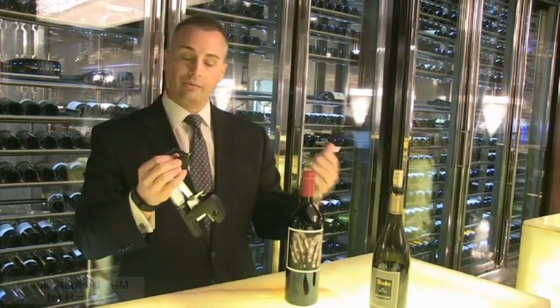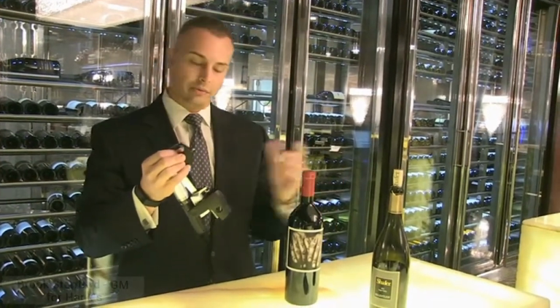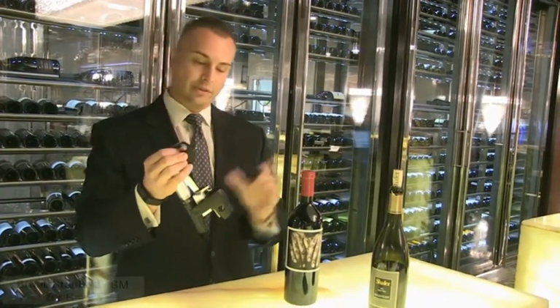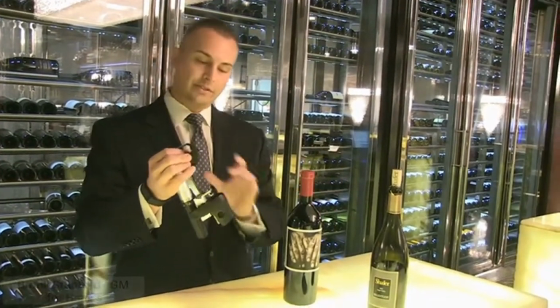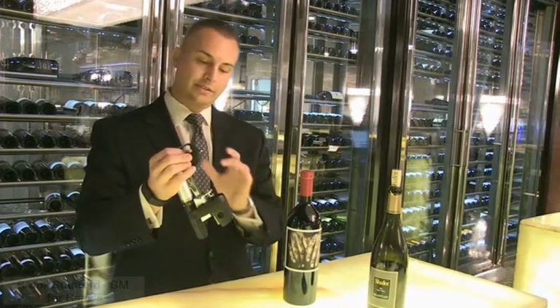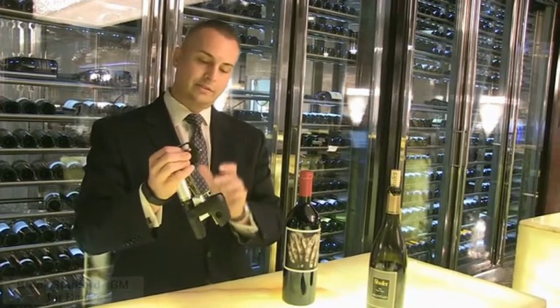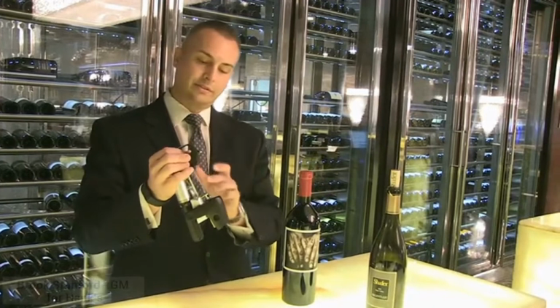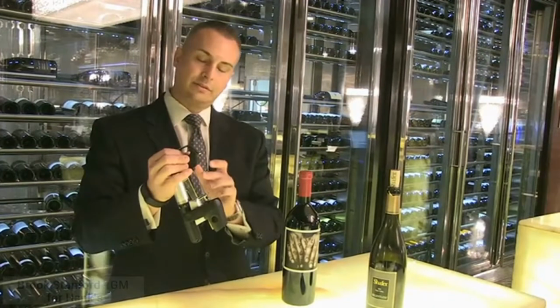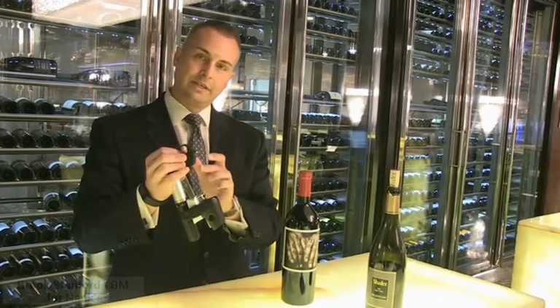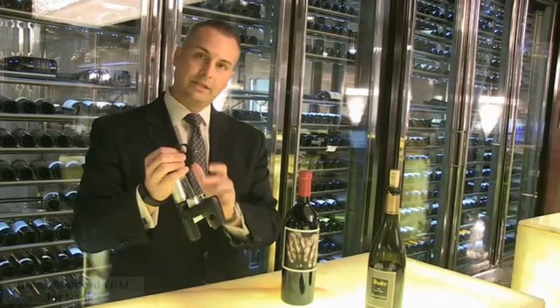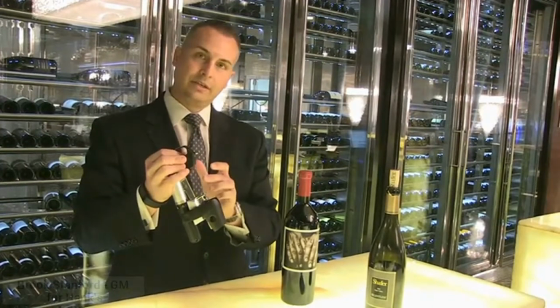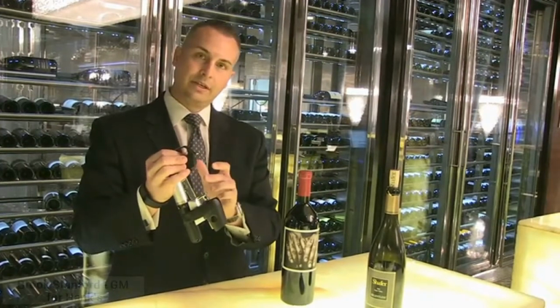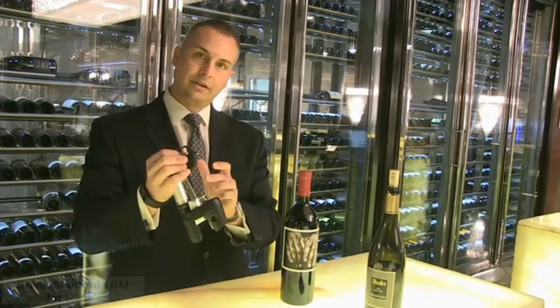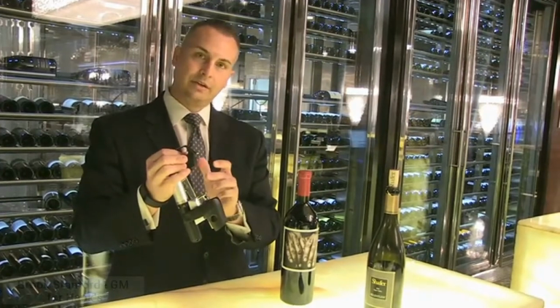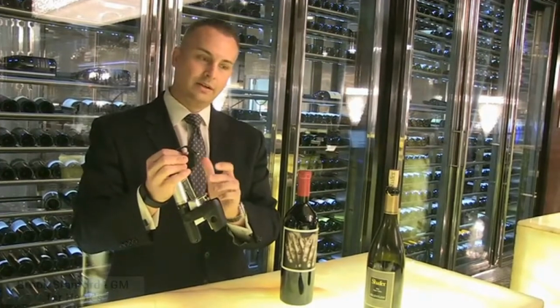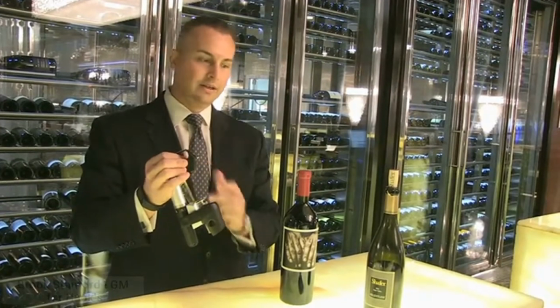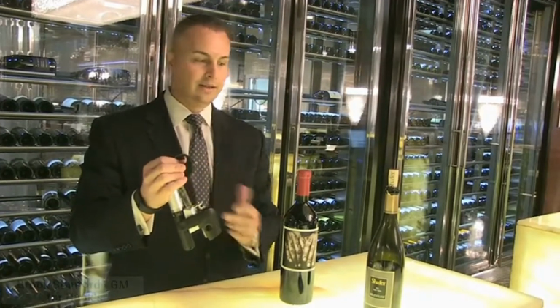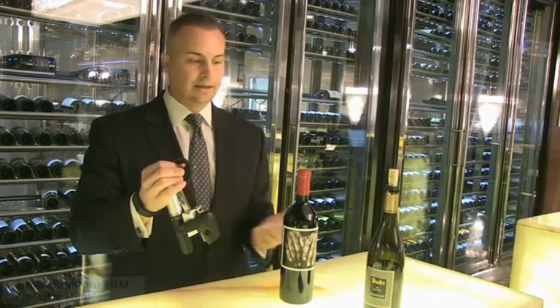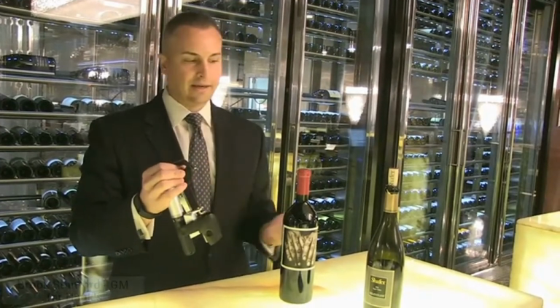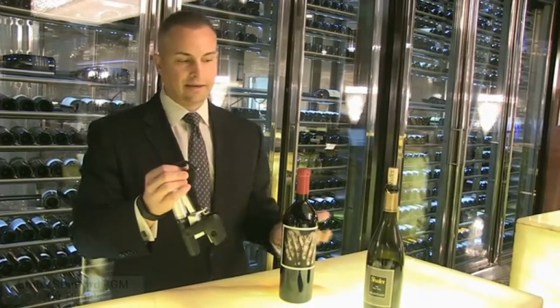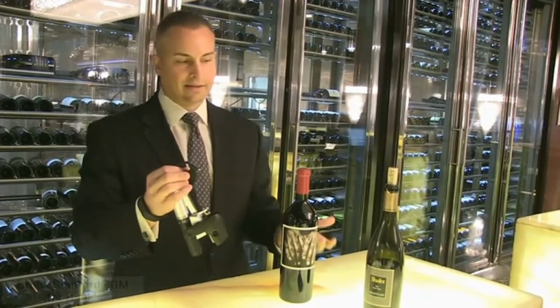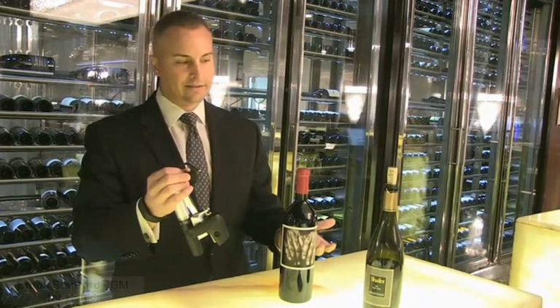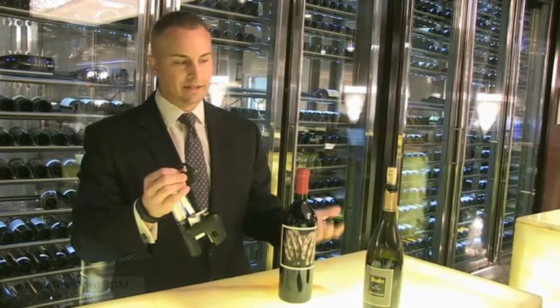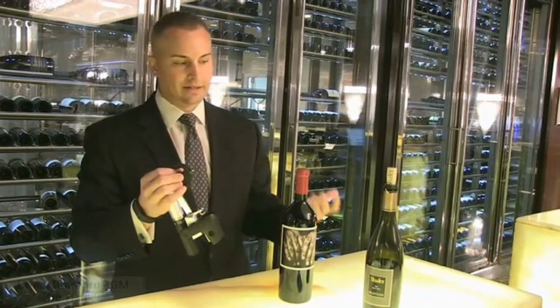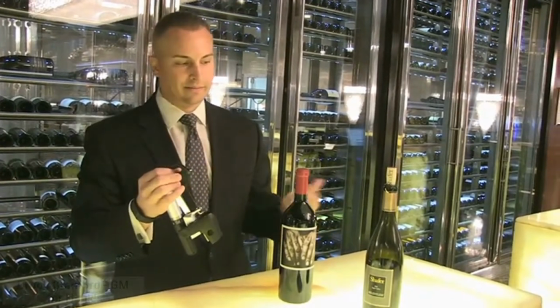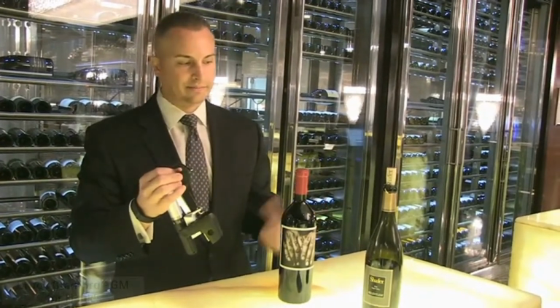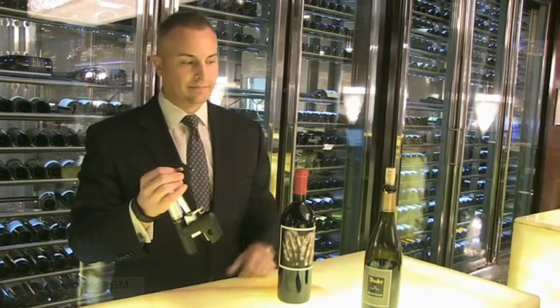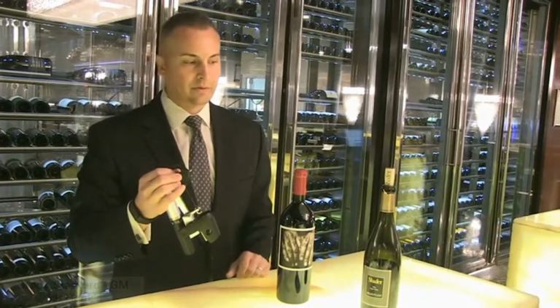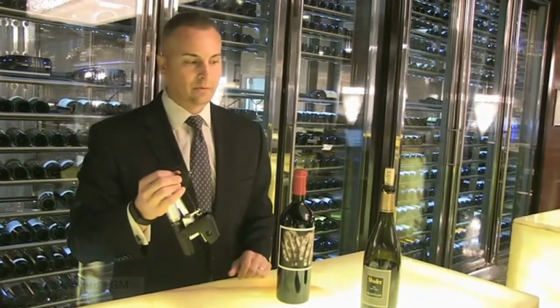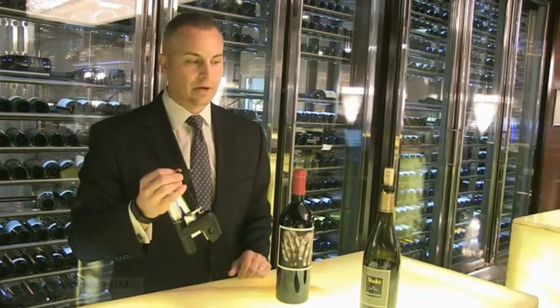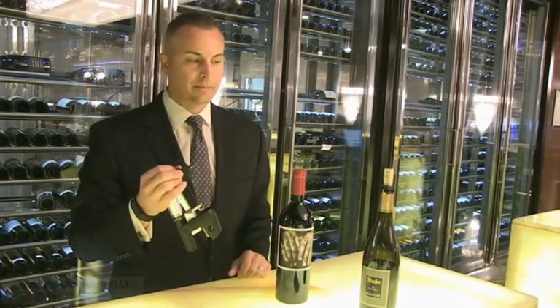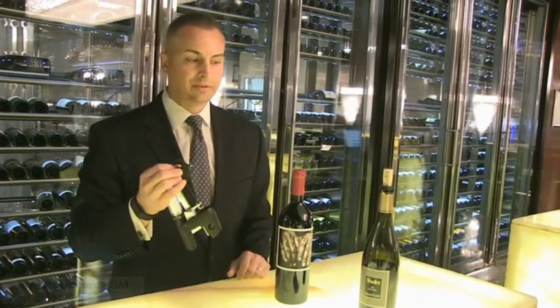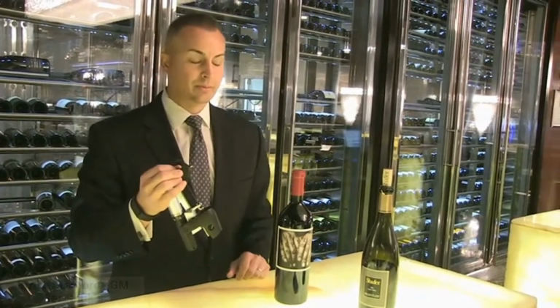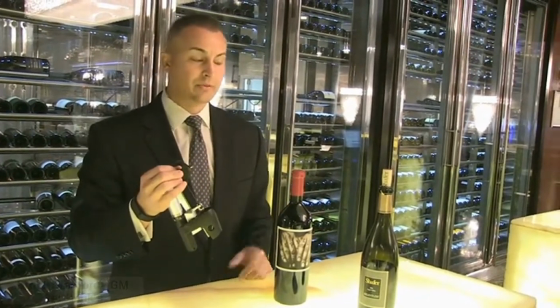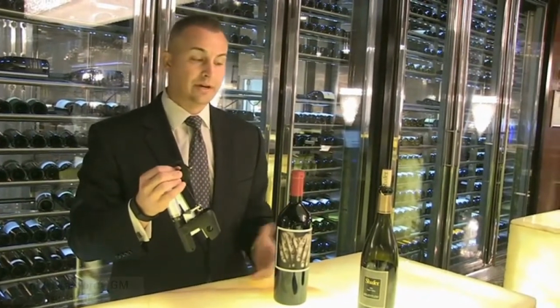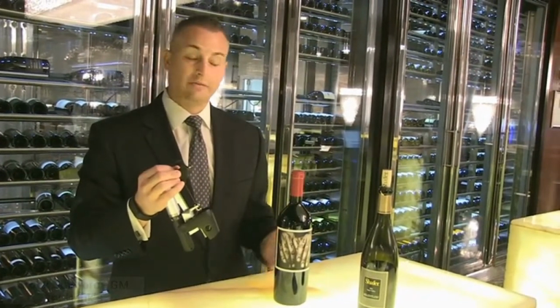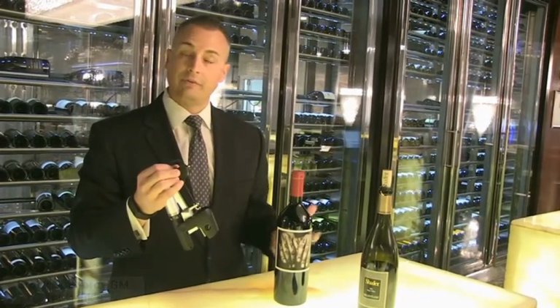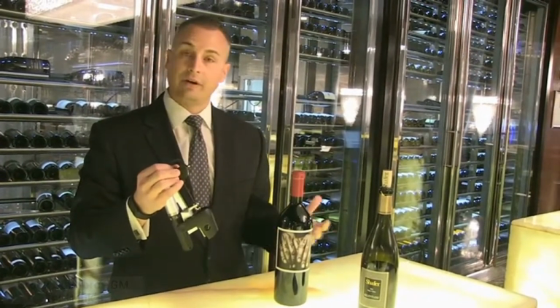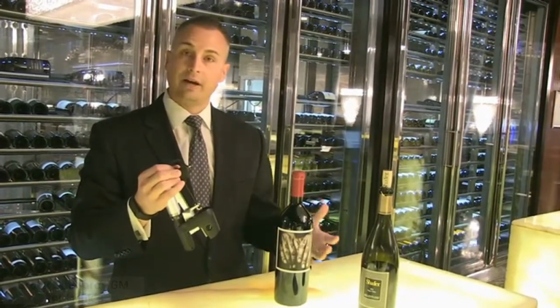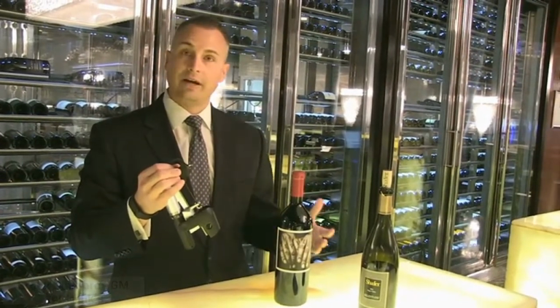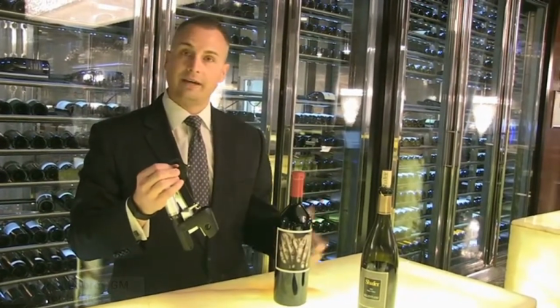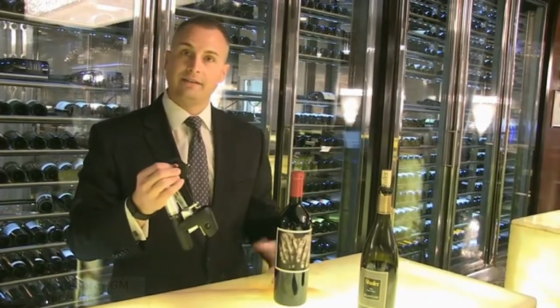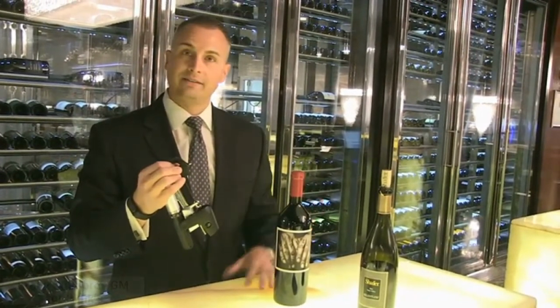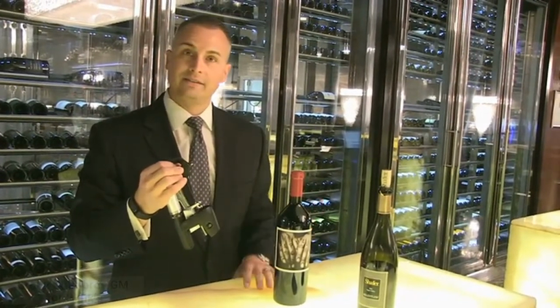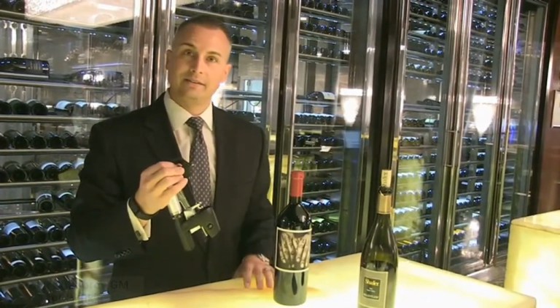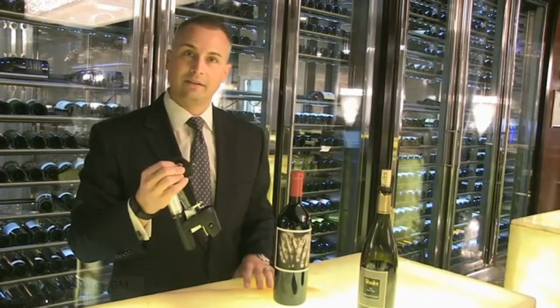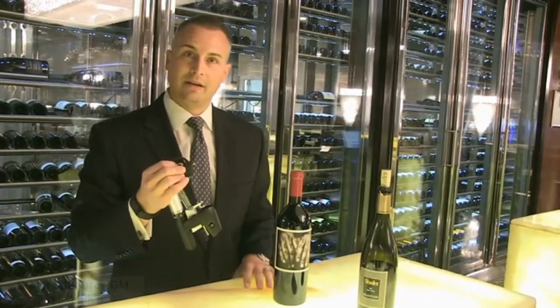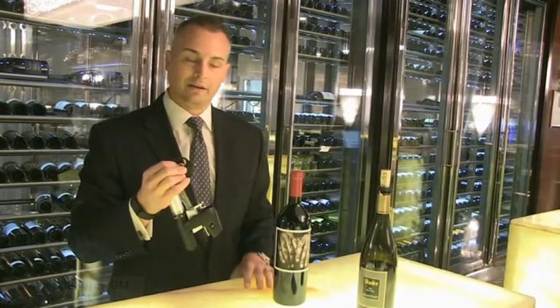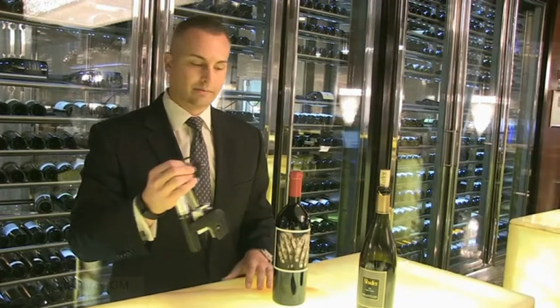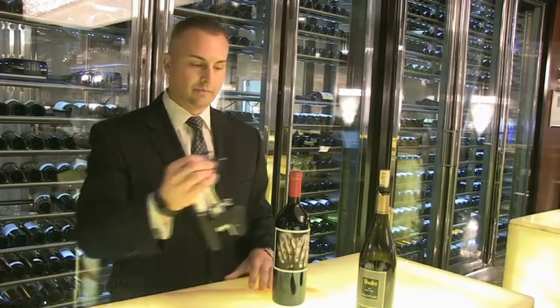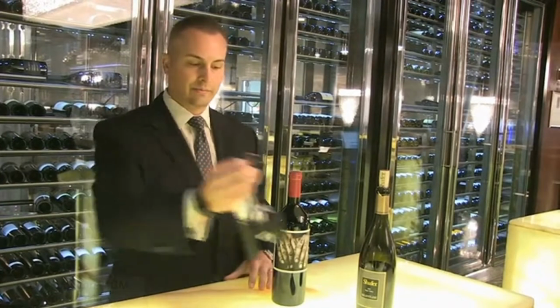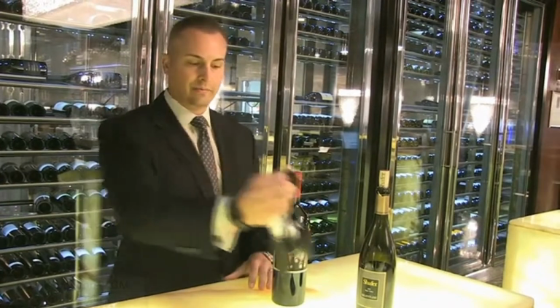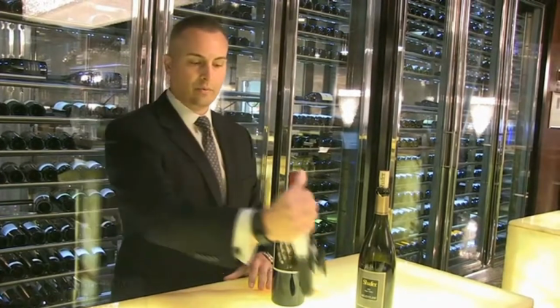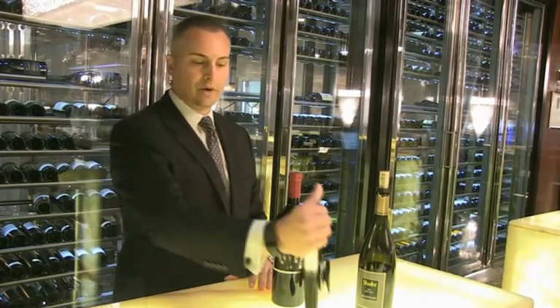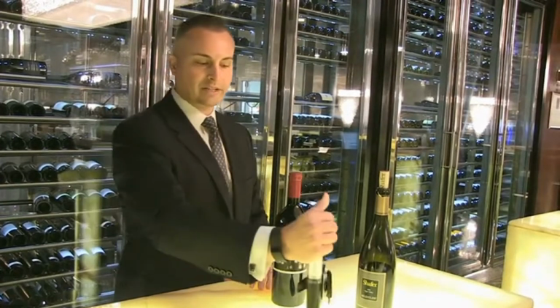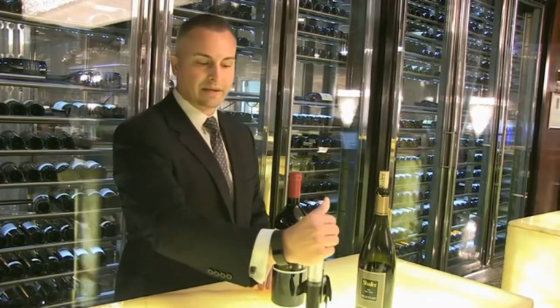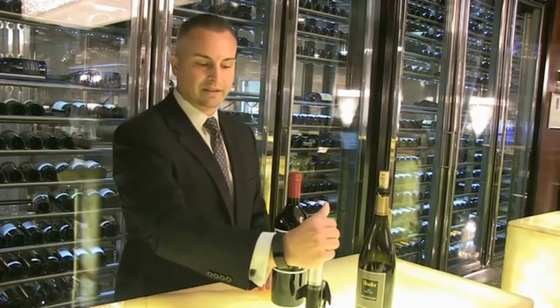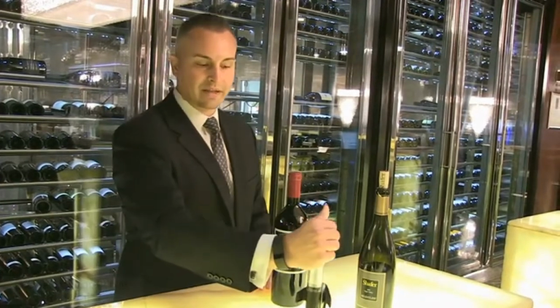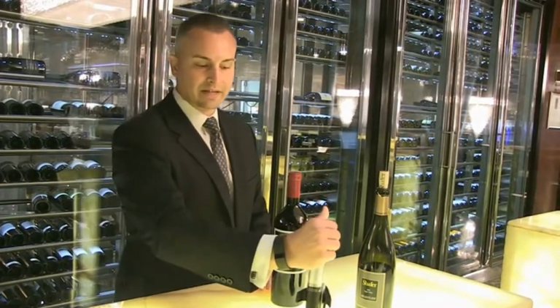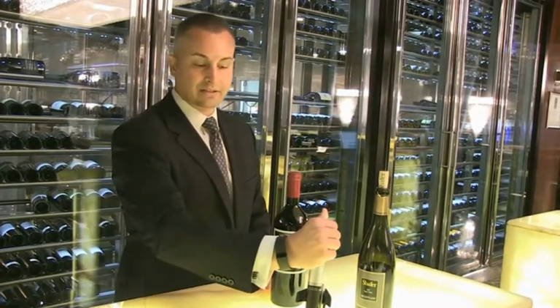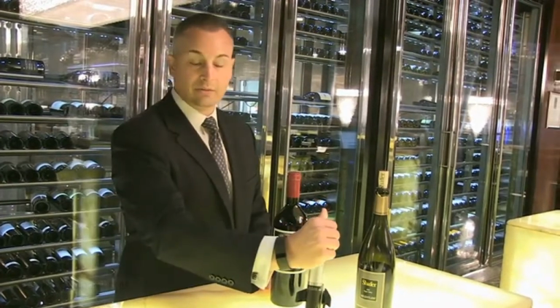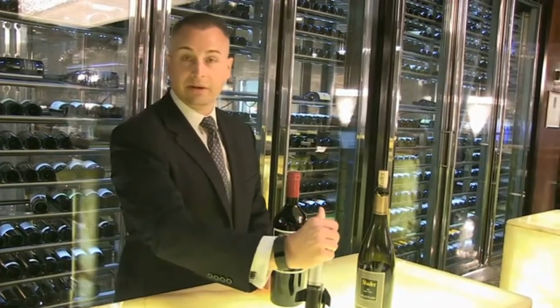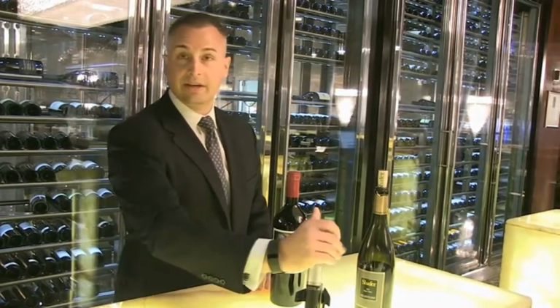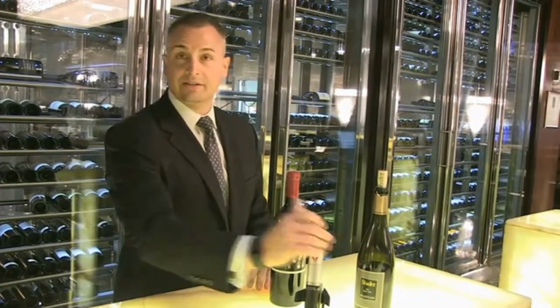Using this needle, we're able to provide very high-end wines by the glass to our guests.